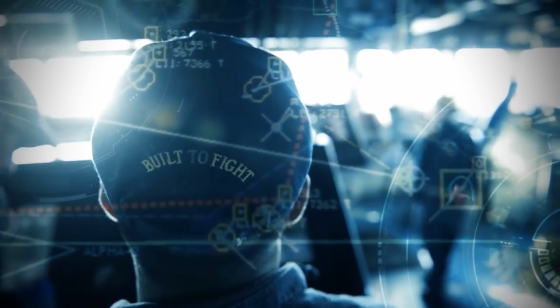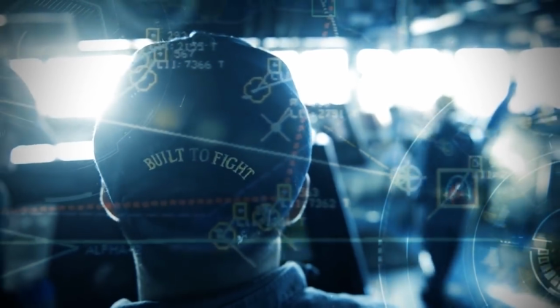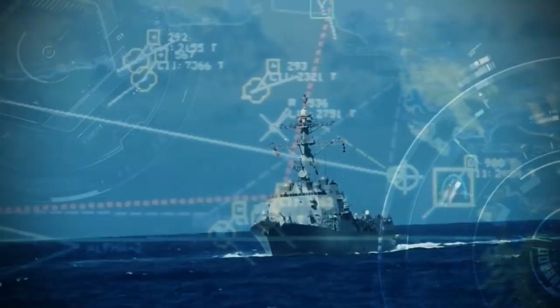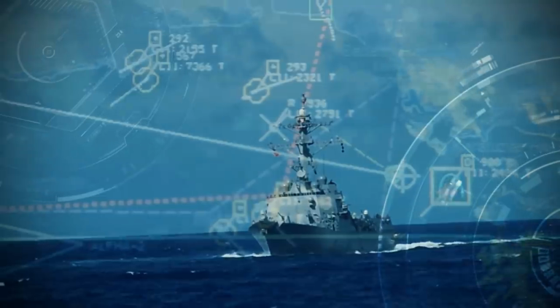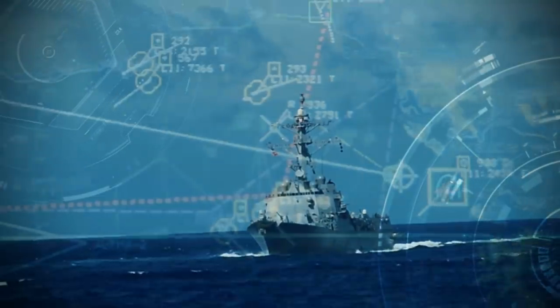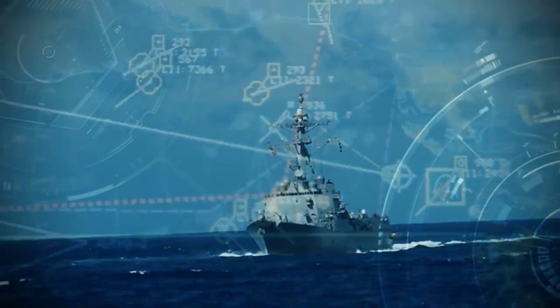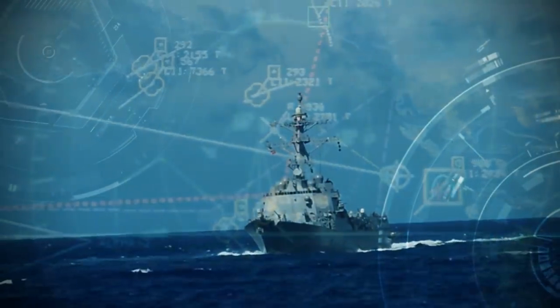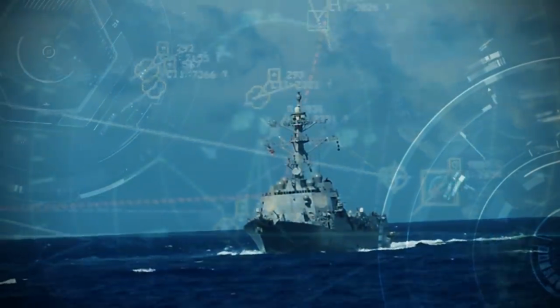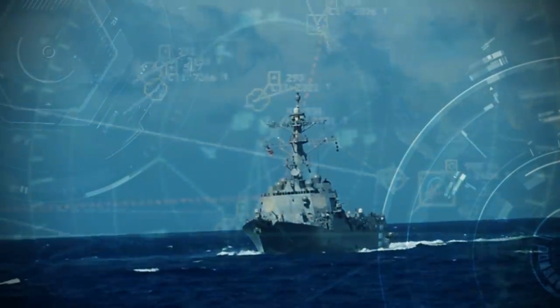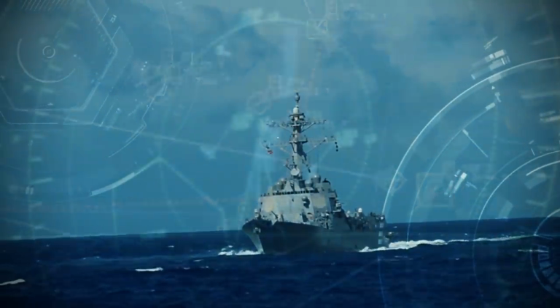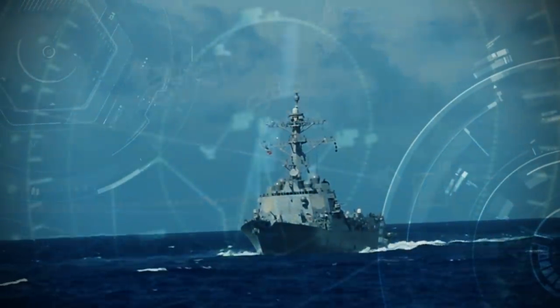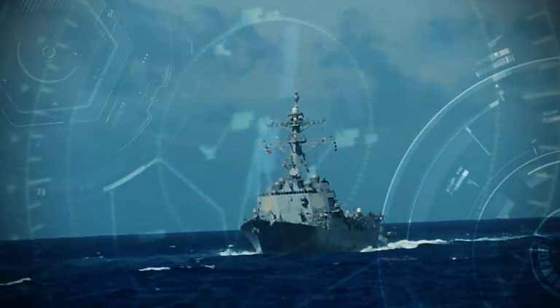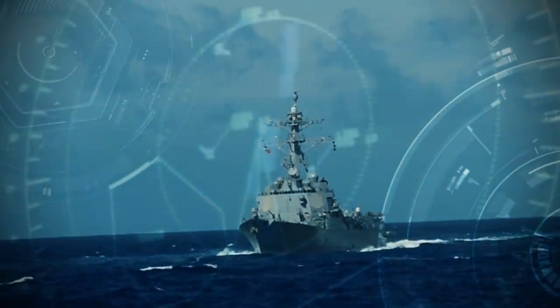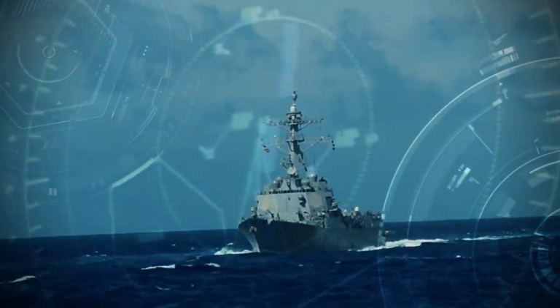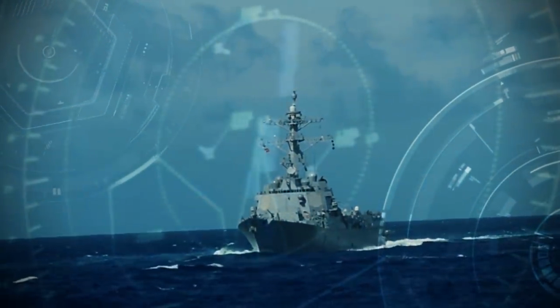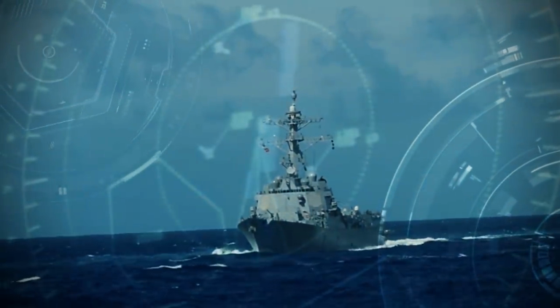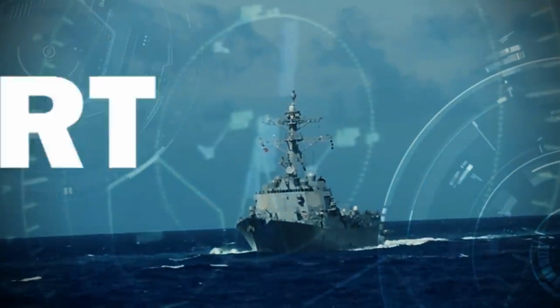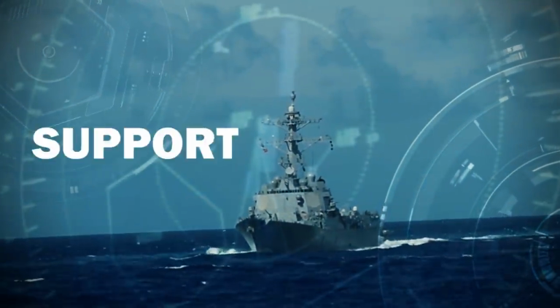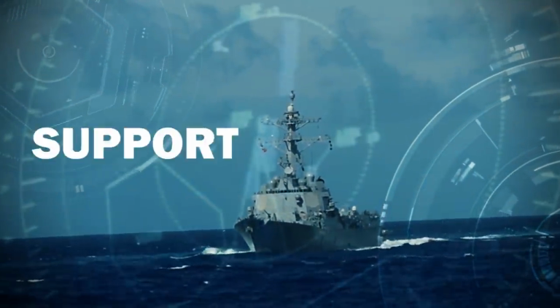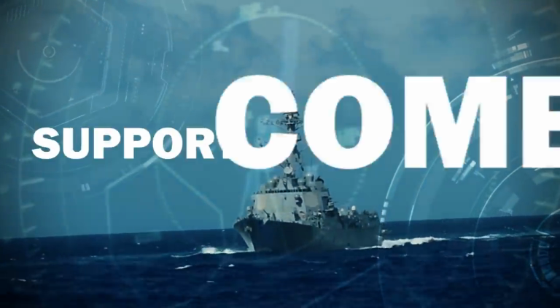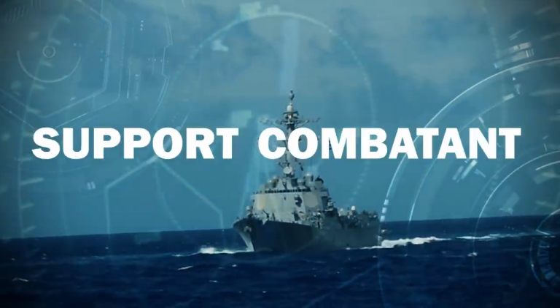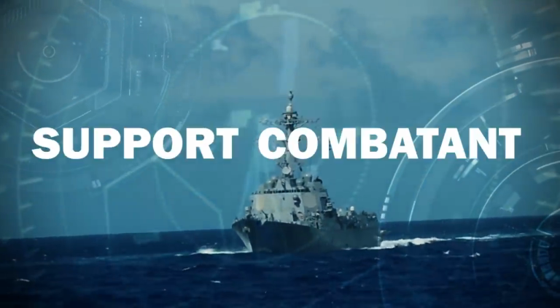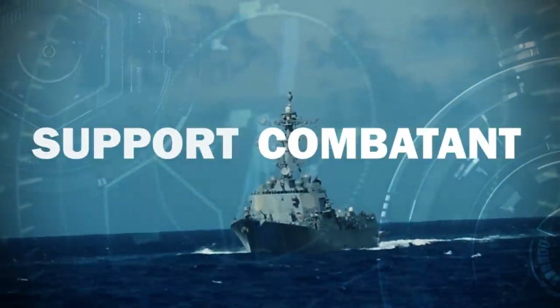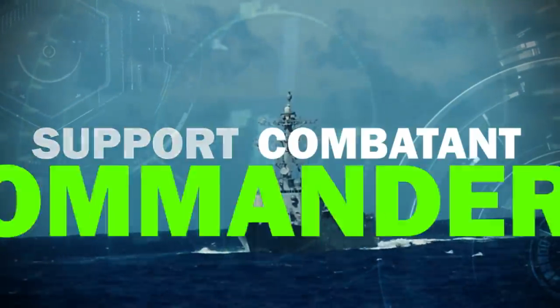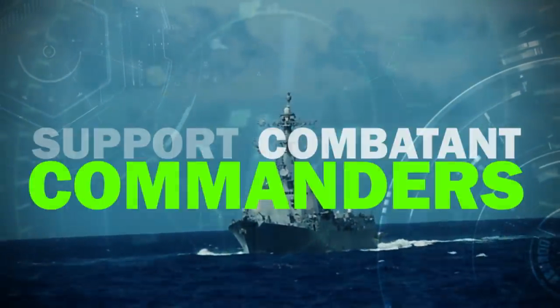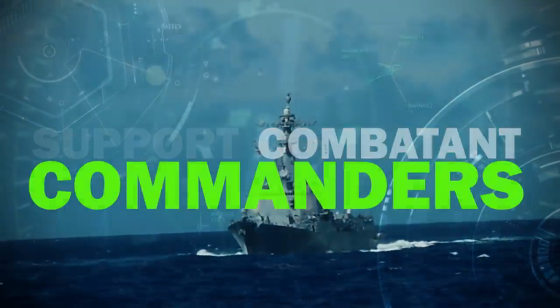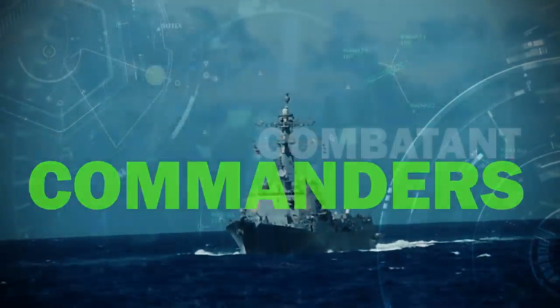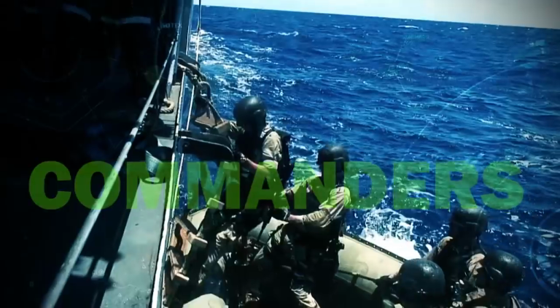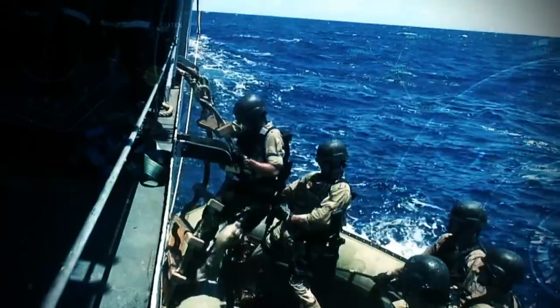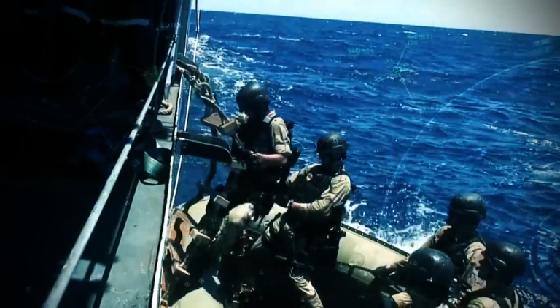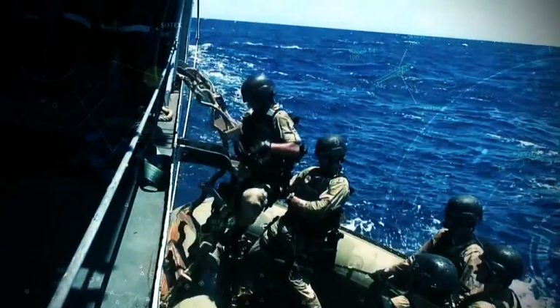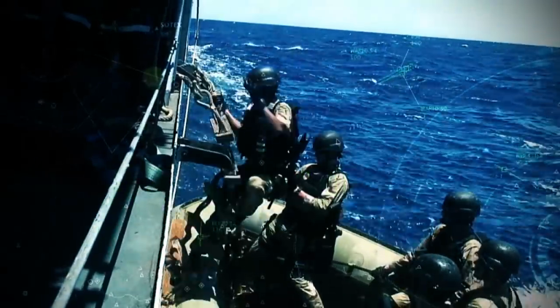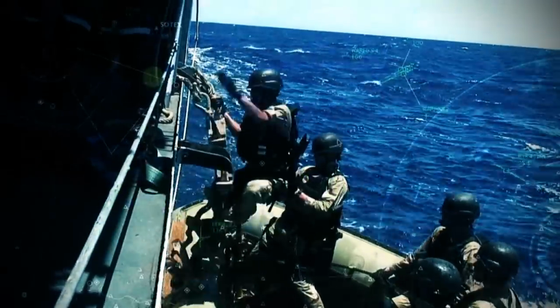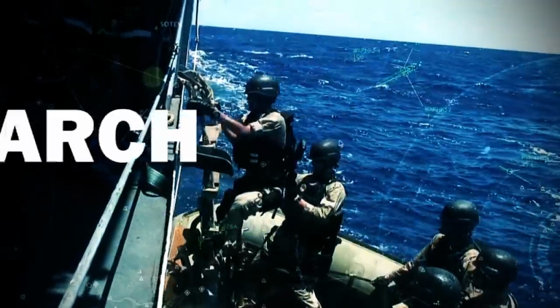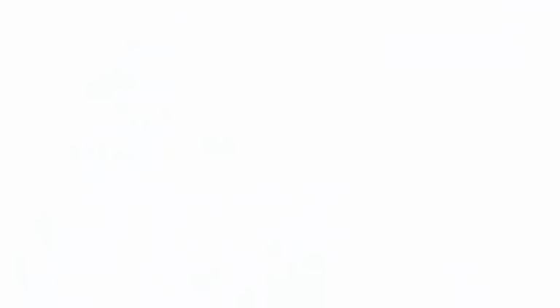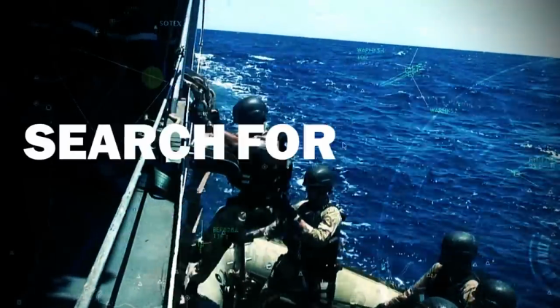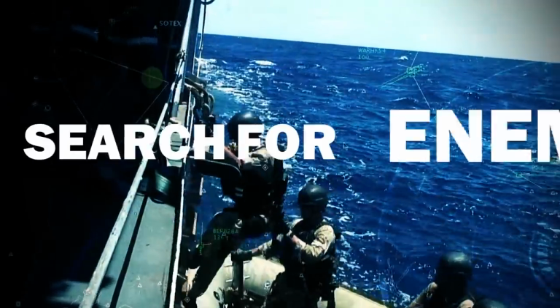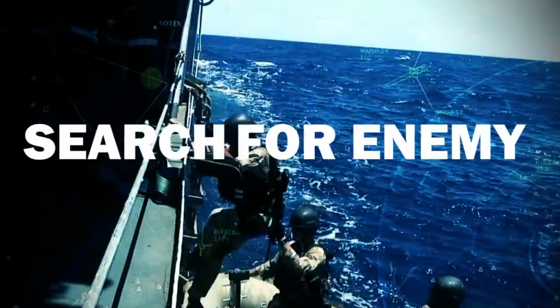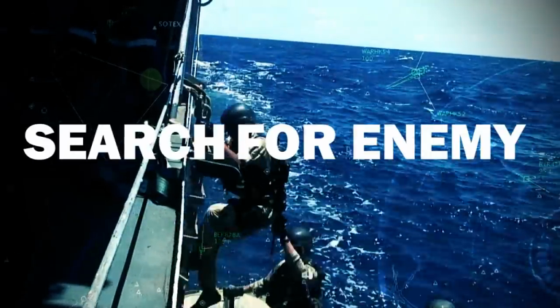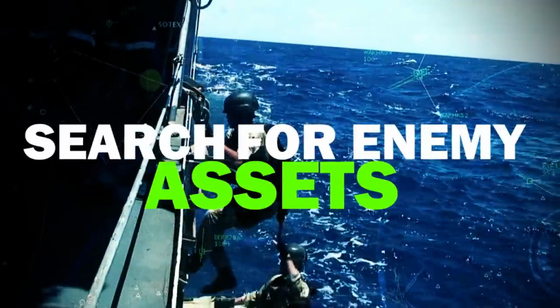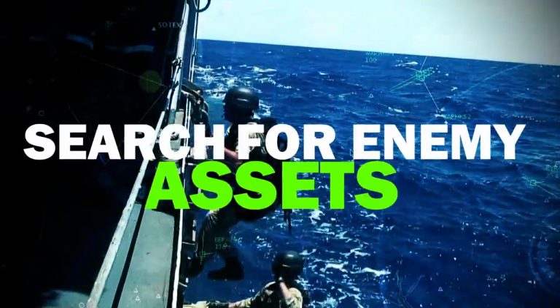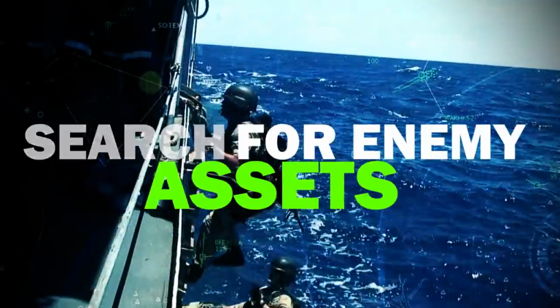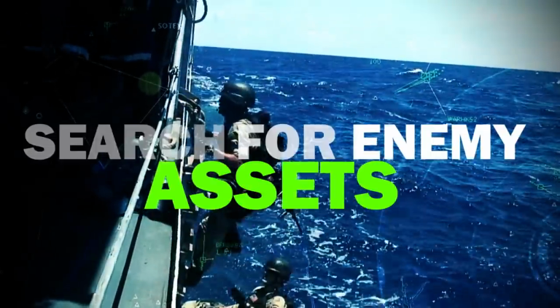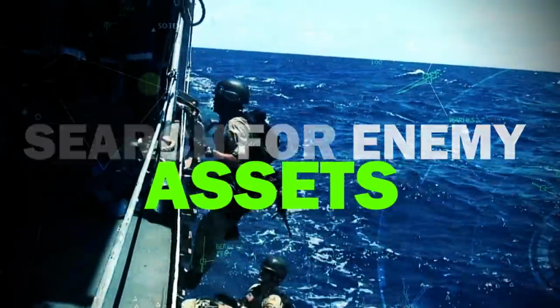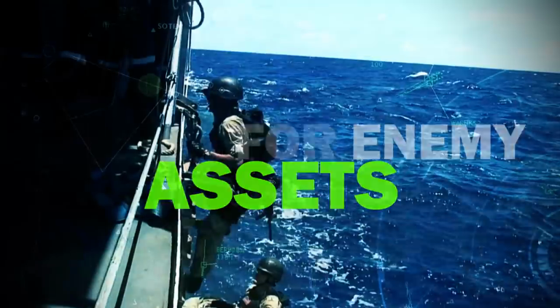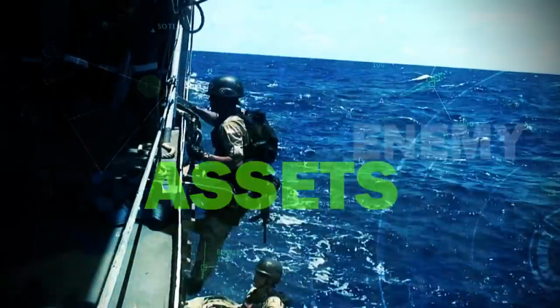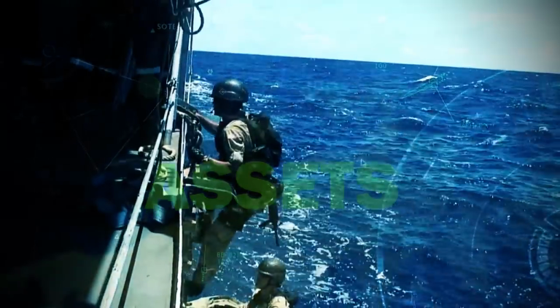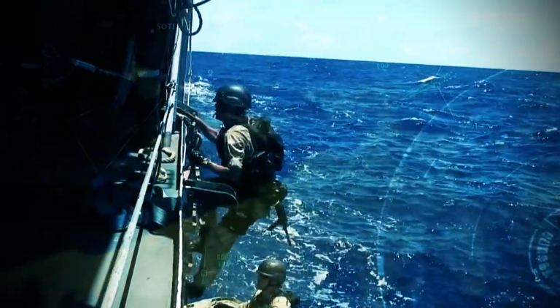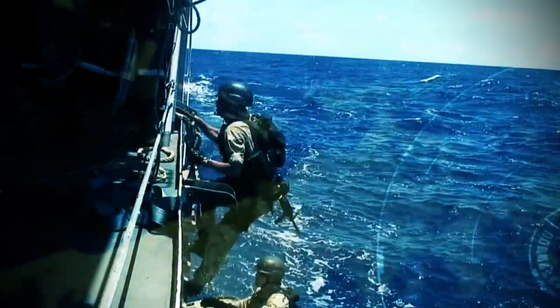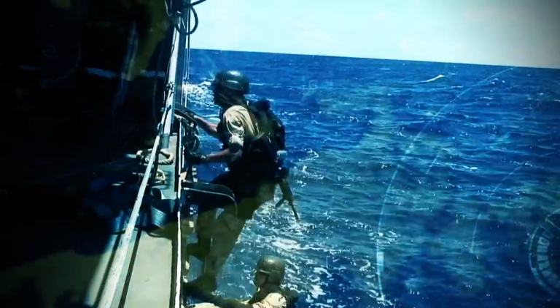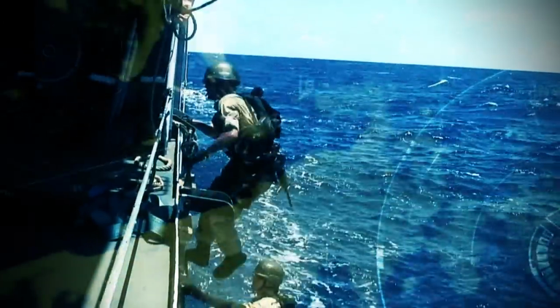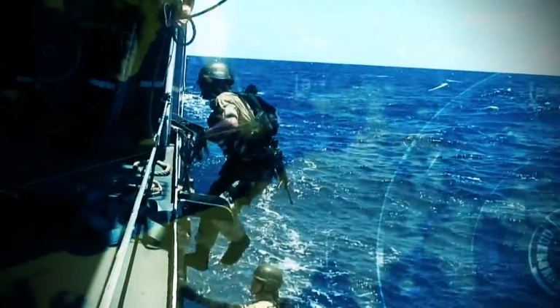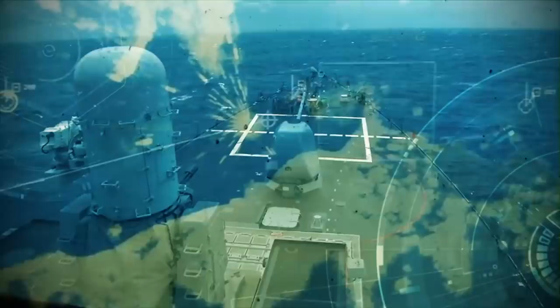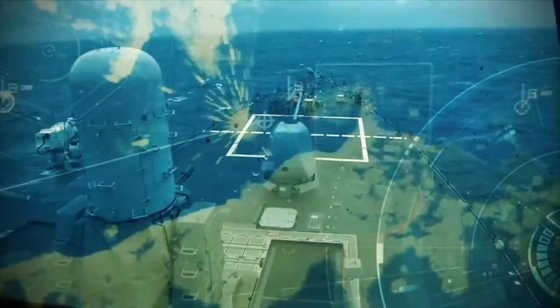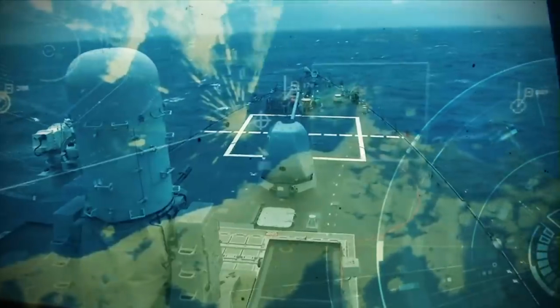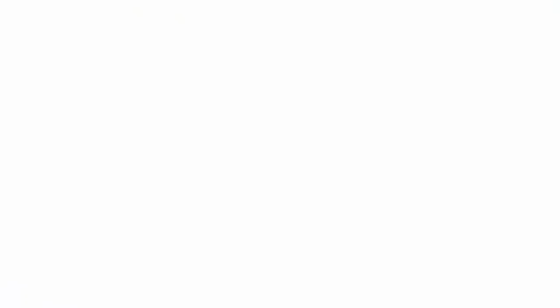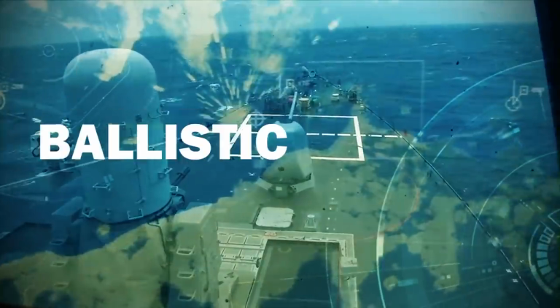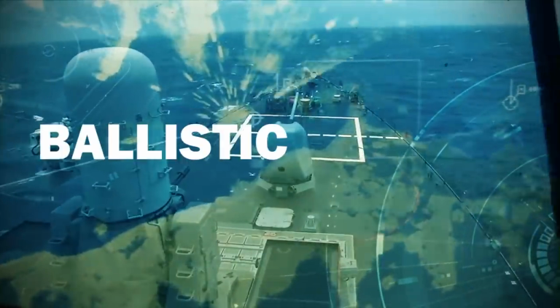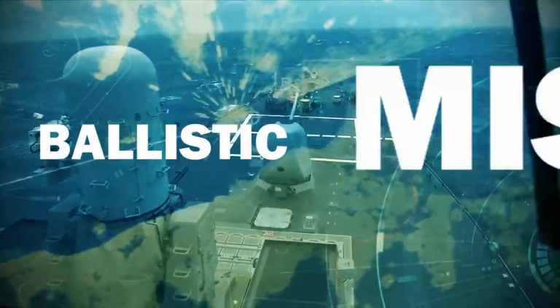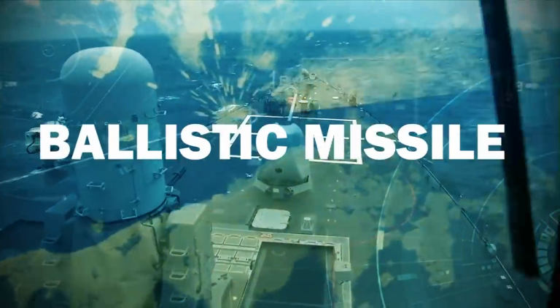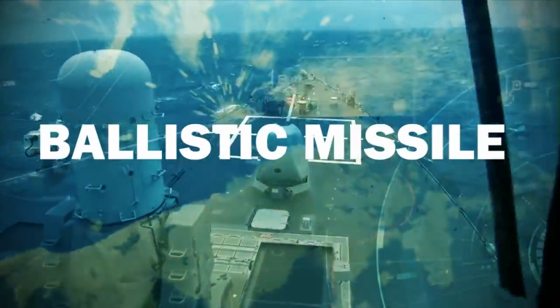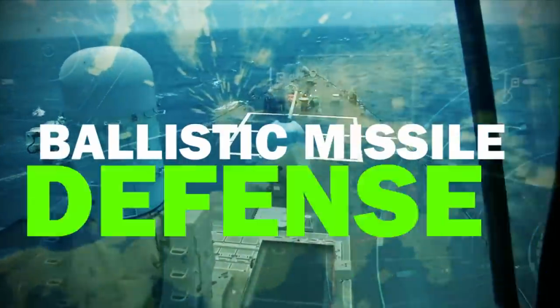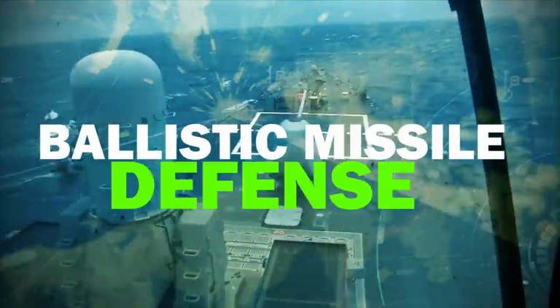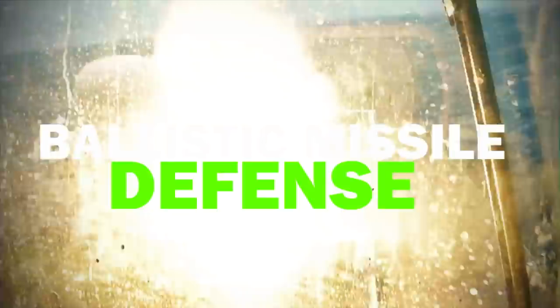This means more time to support combatant commanders, search for enemy assets, or conduct ballistic missile defense.